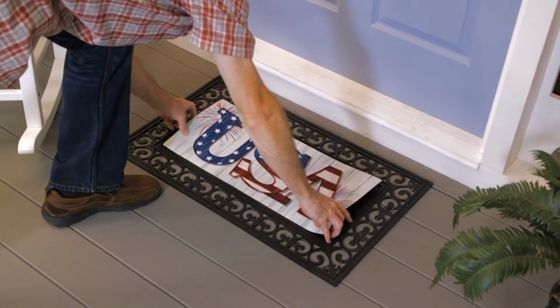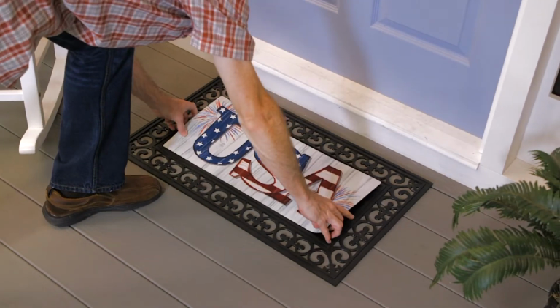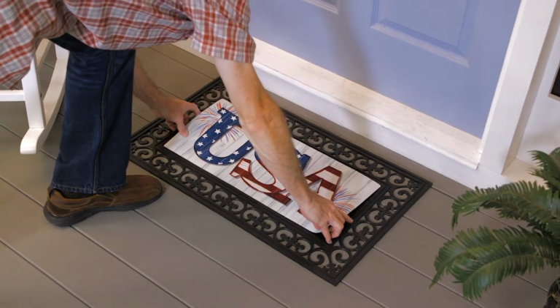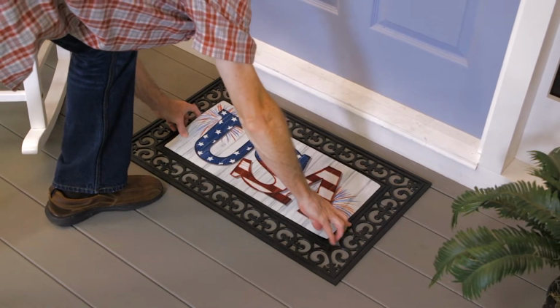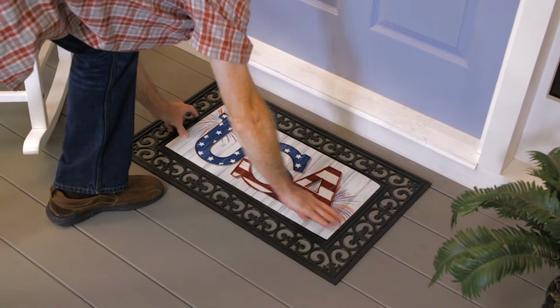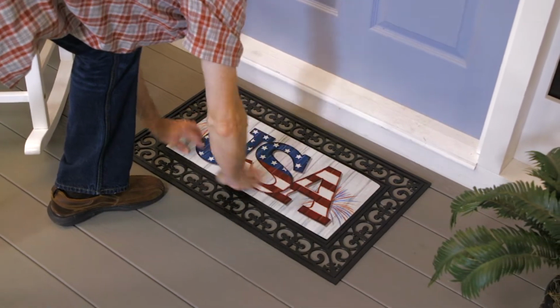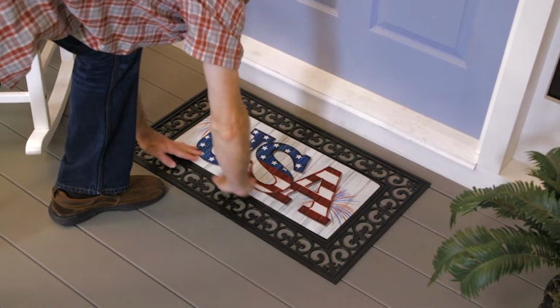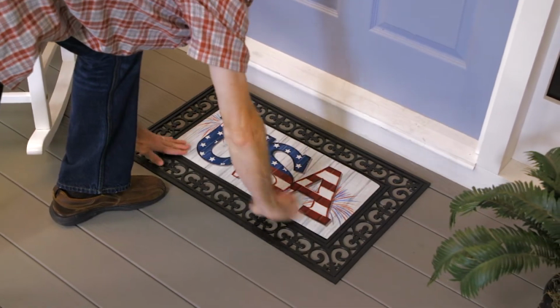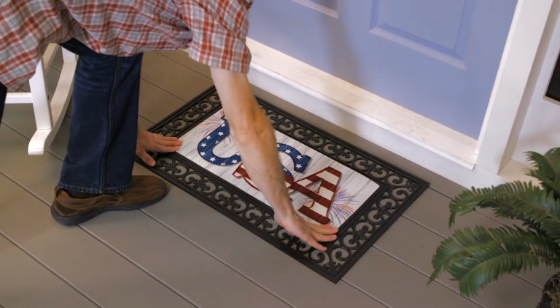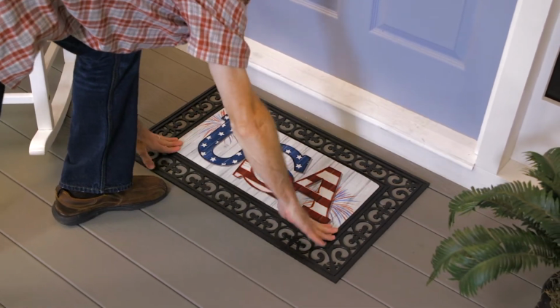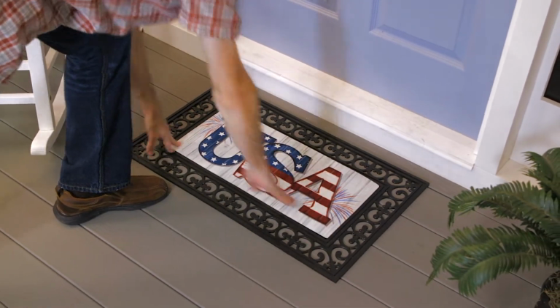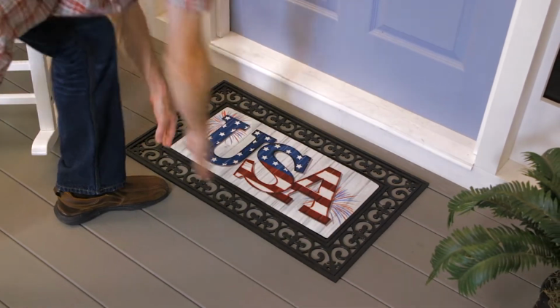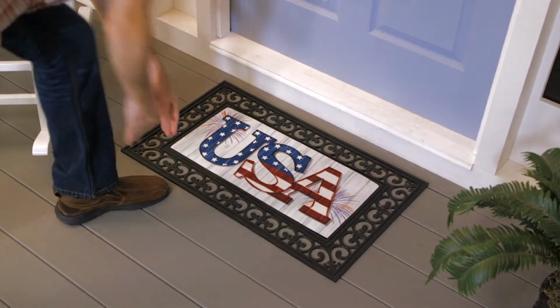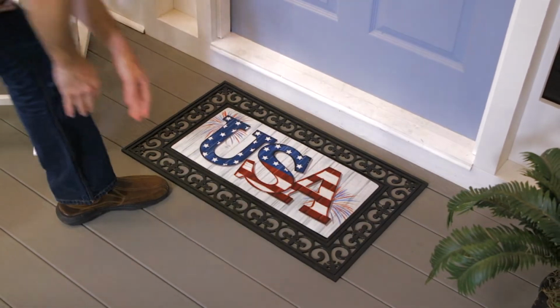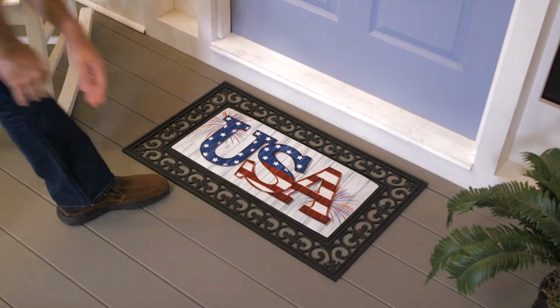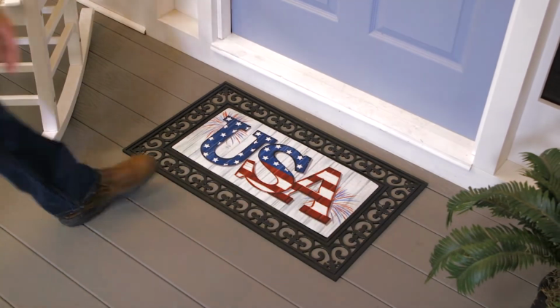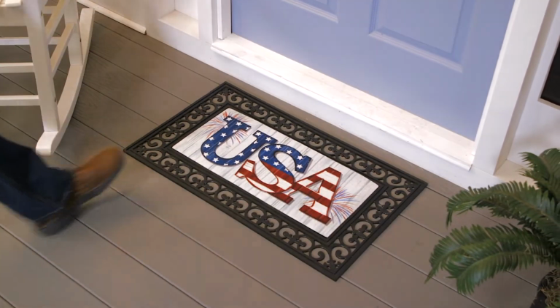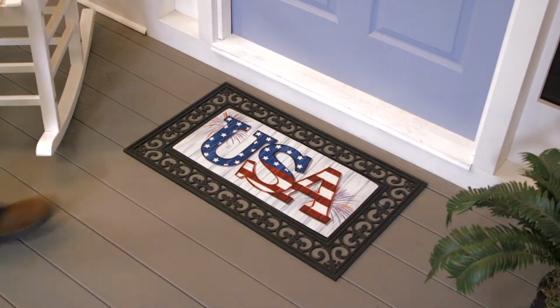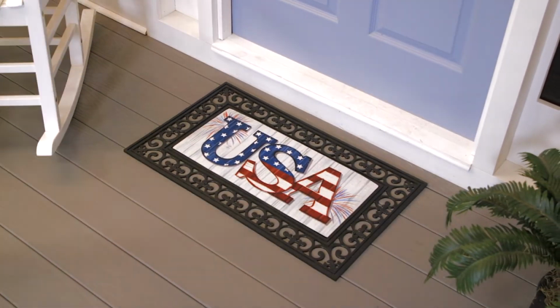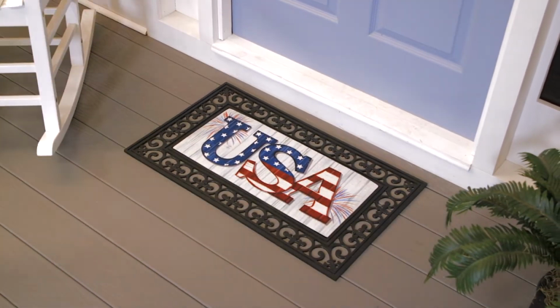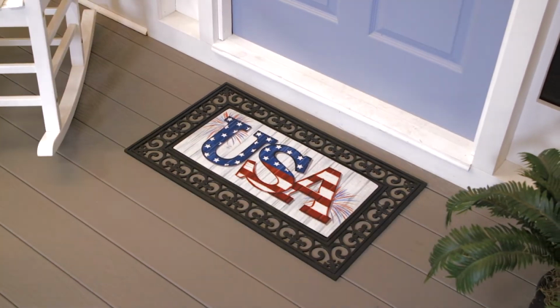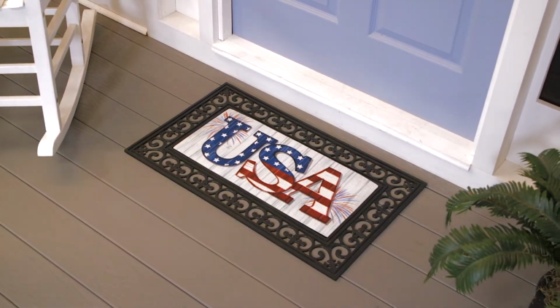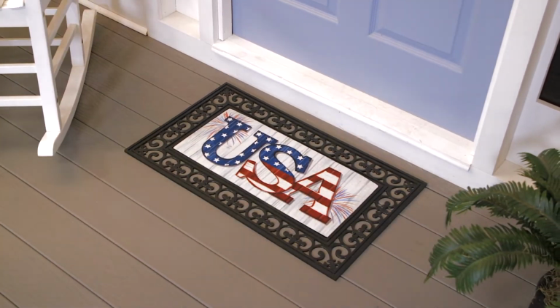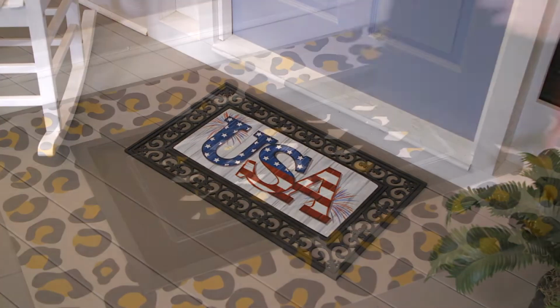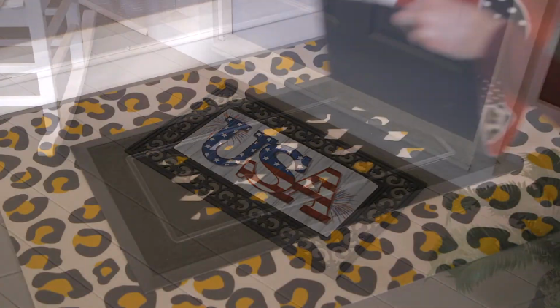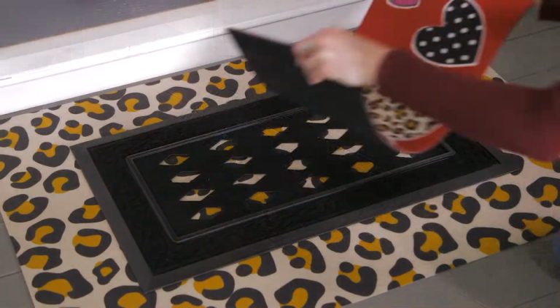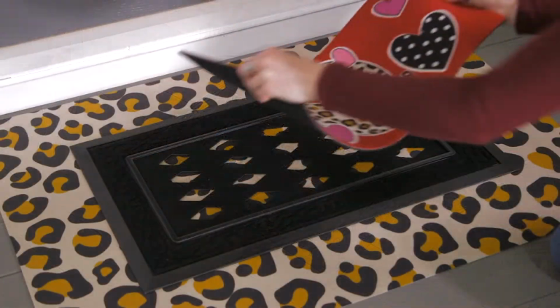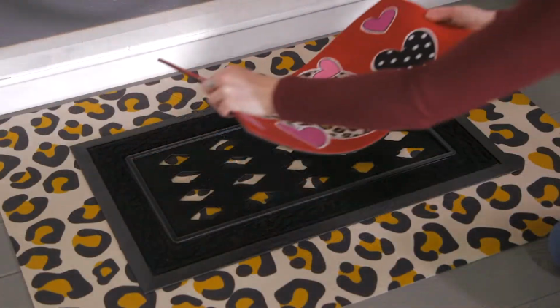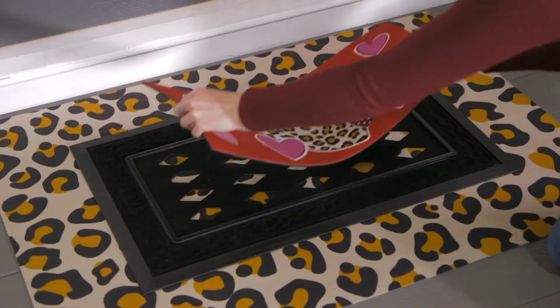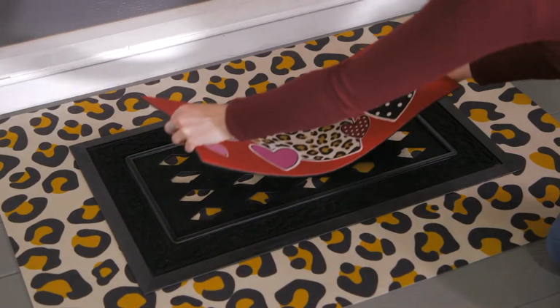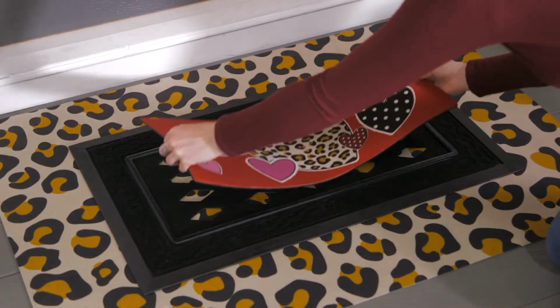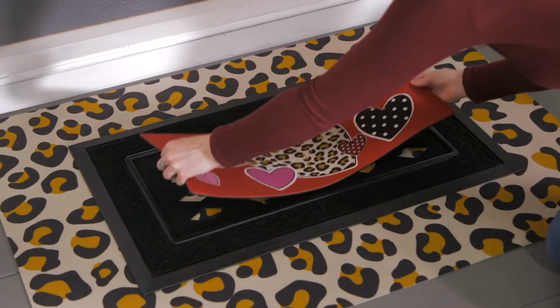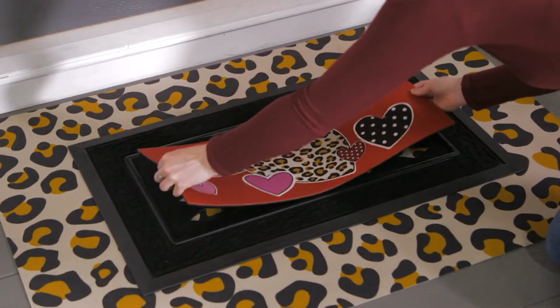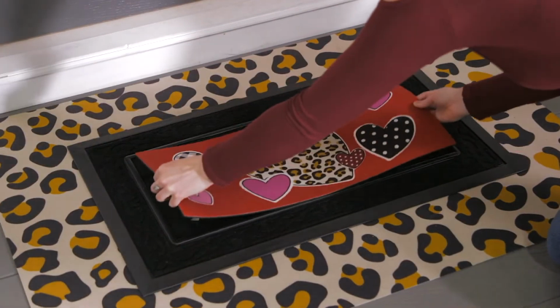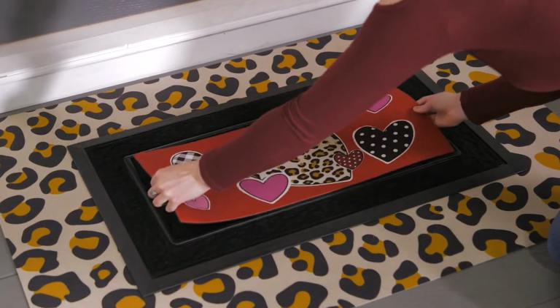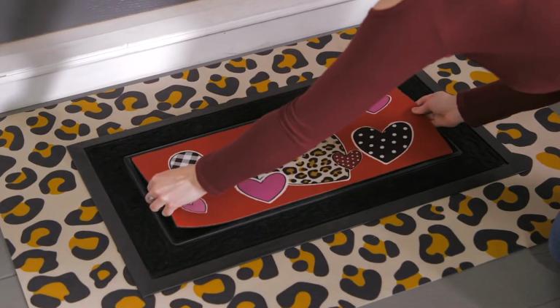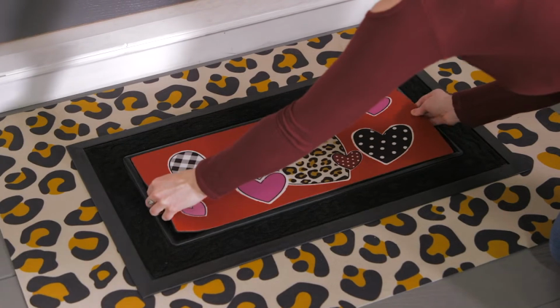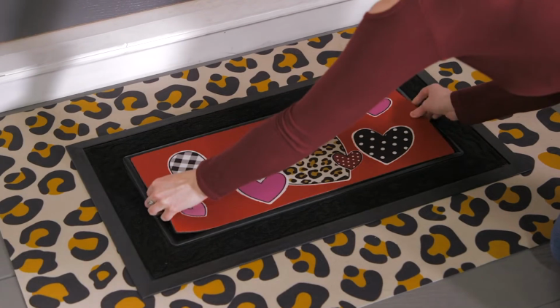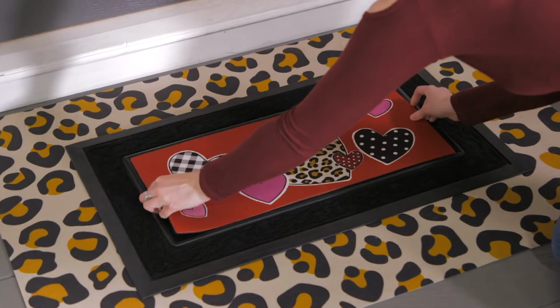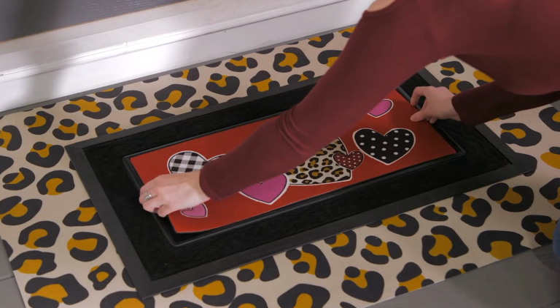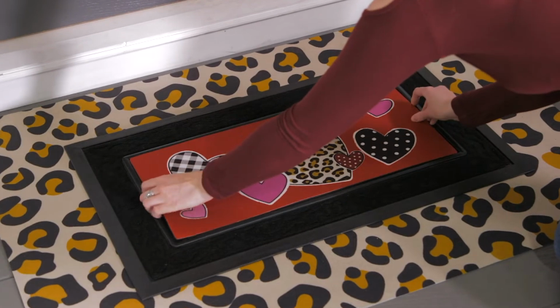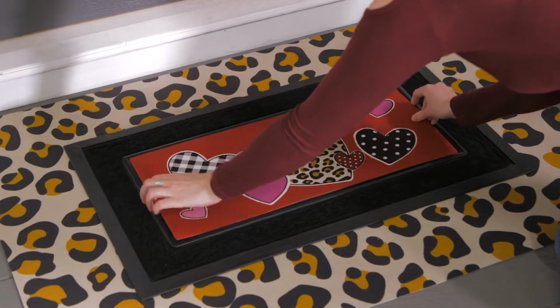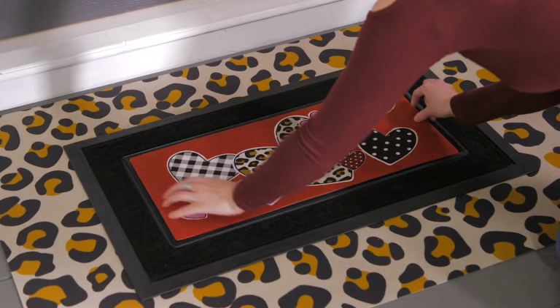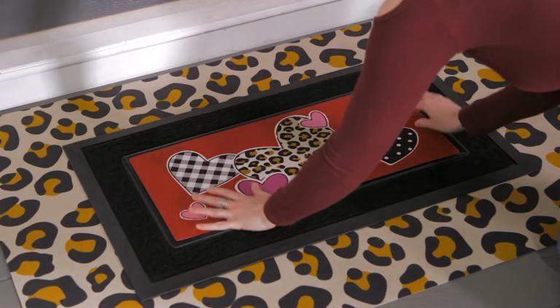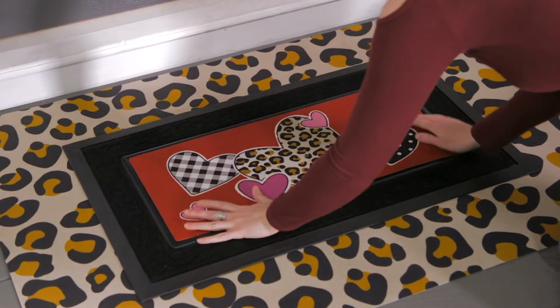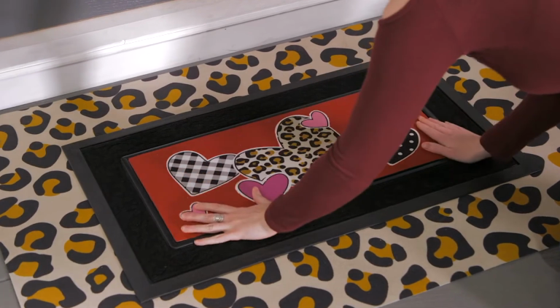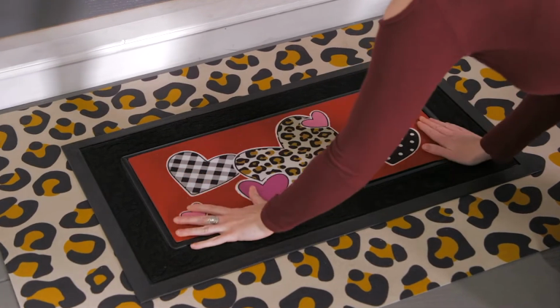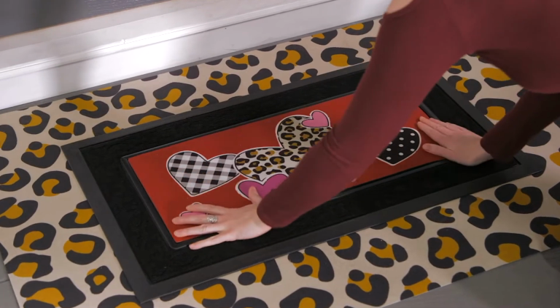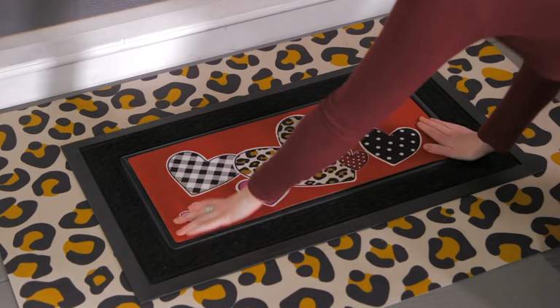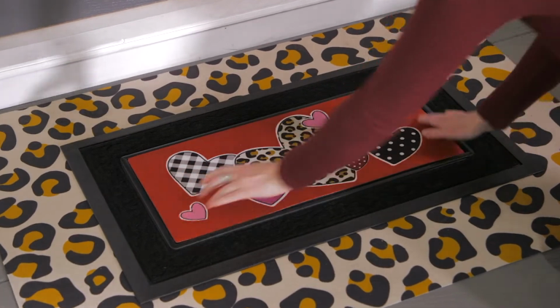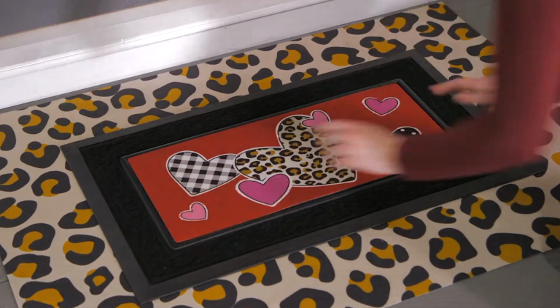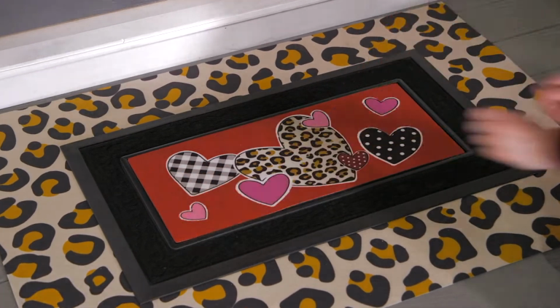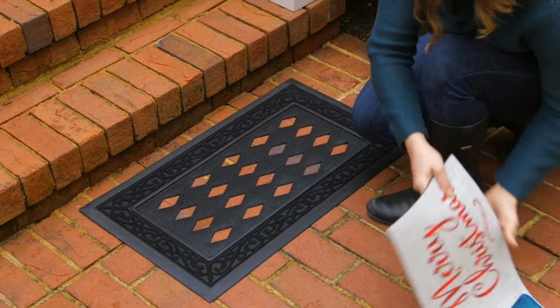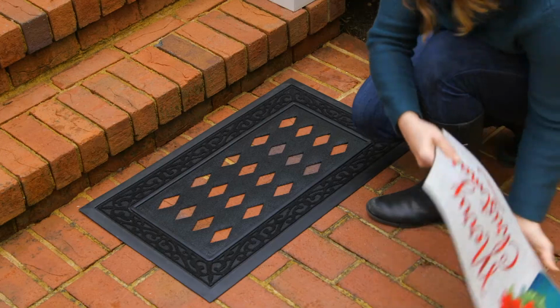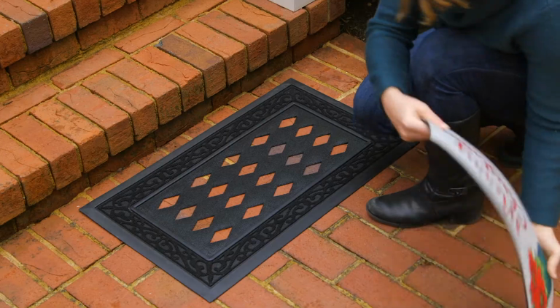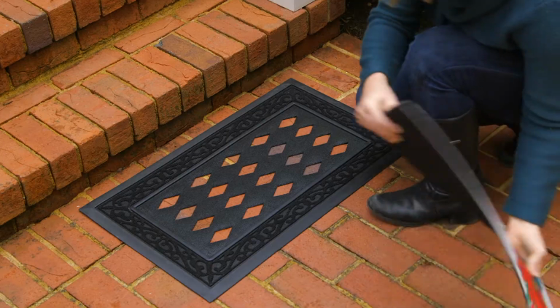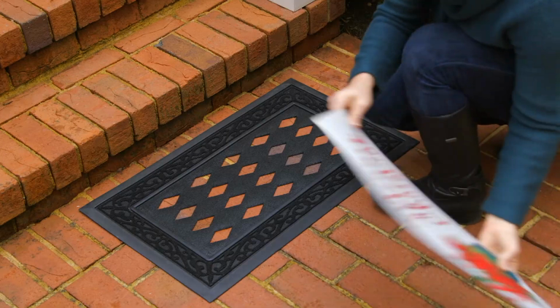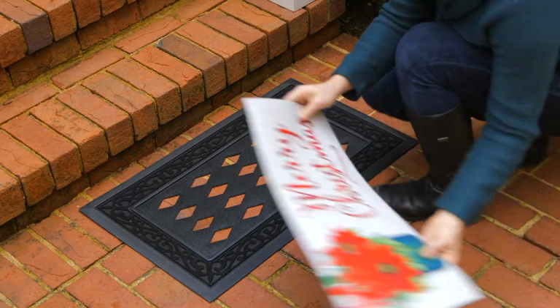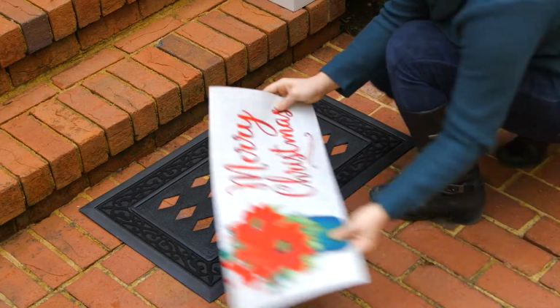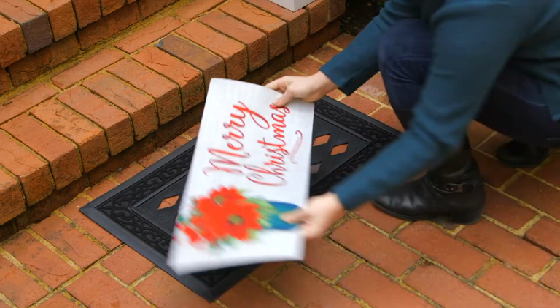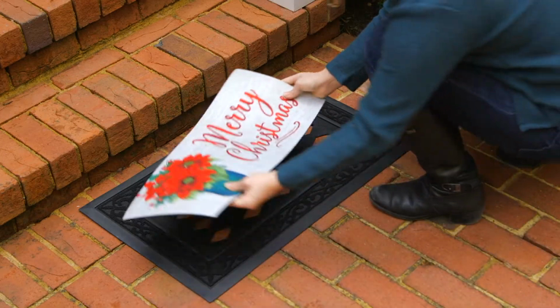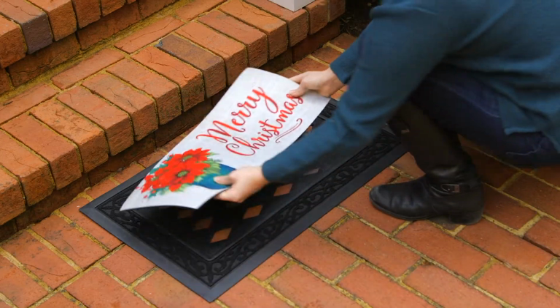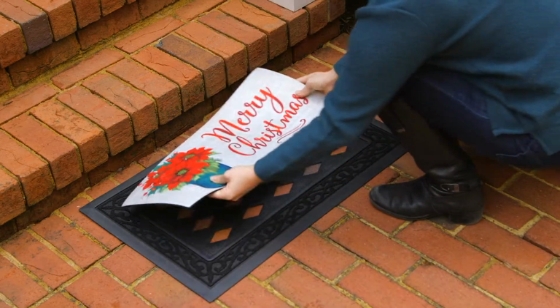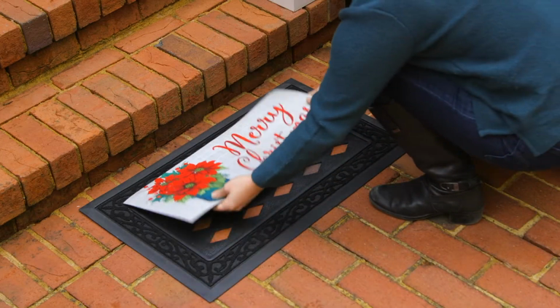Since 2013, Sassafras has become our most popular floor mat option, and it's easy to see why.